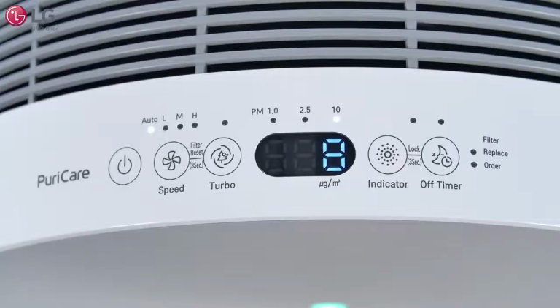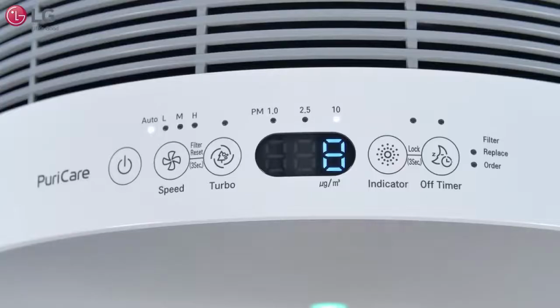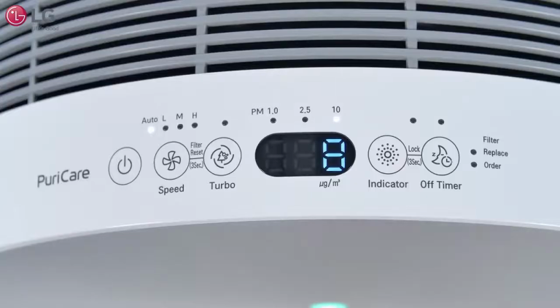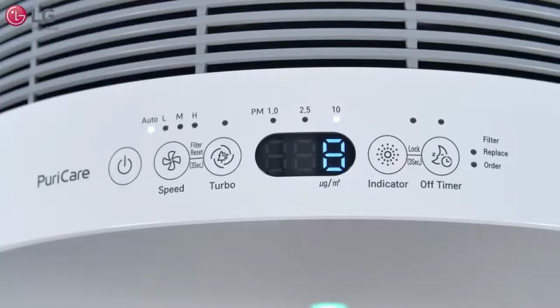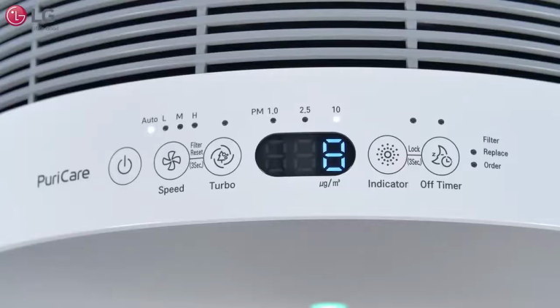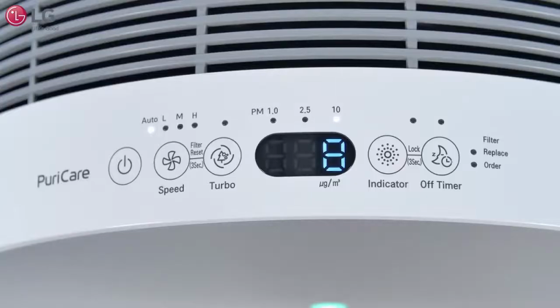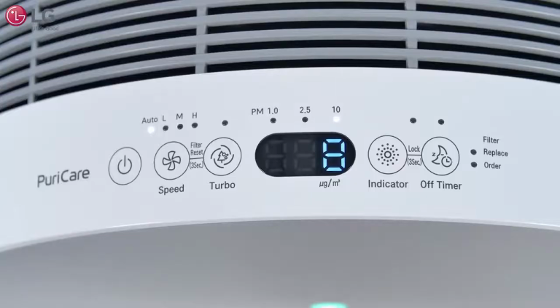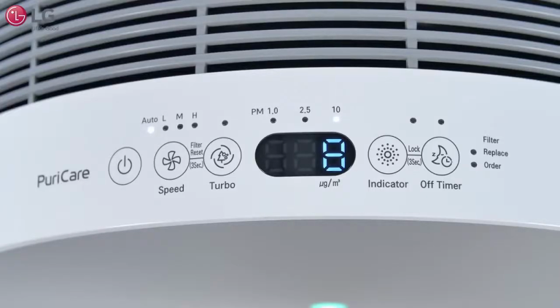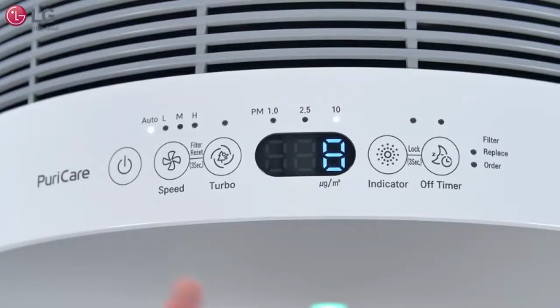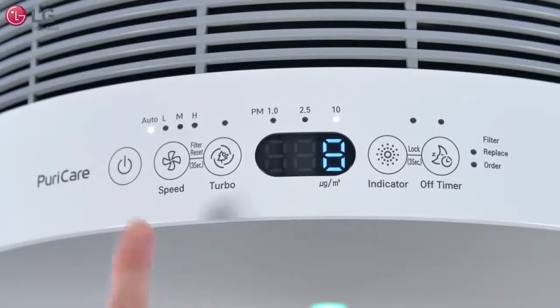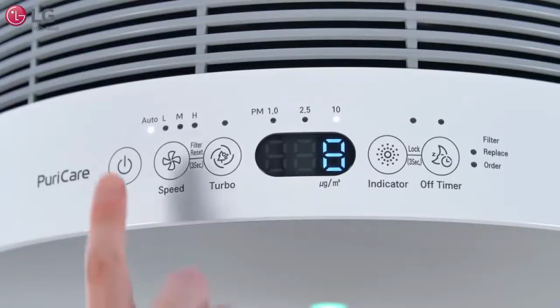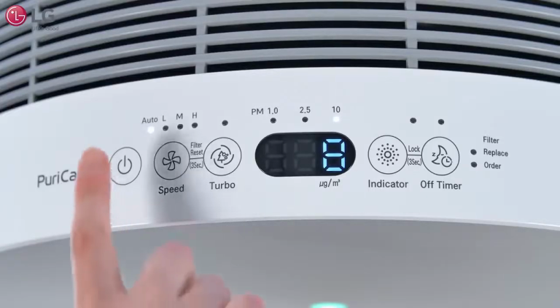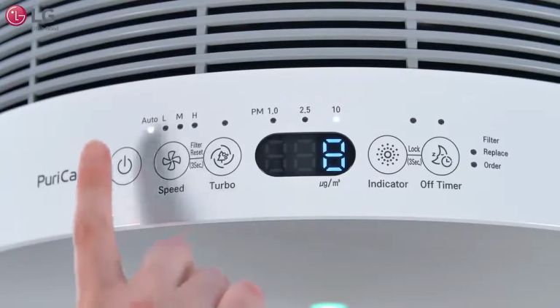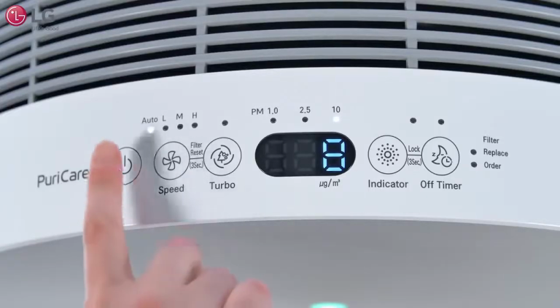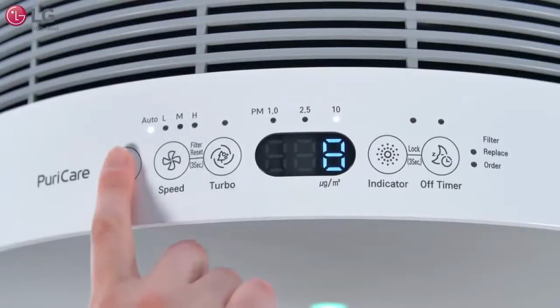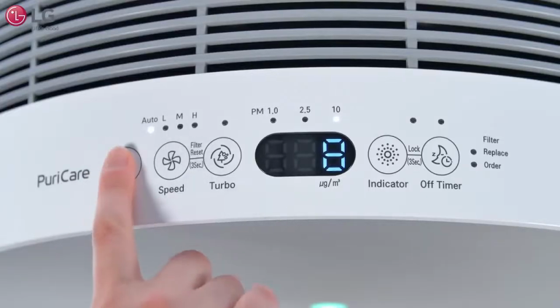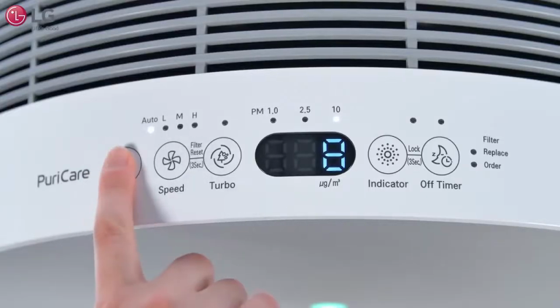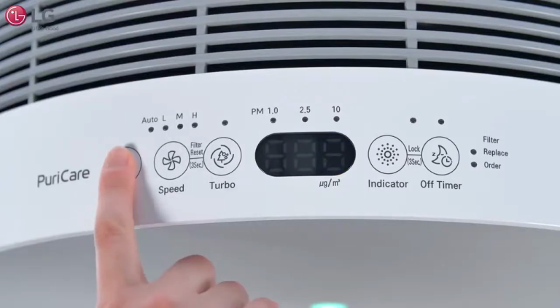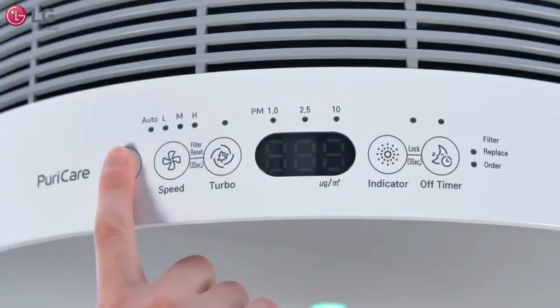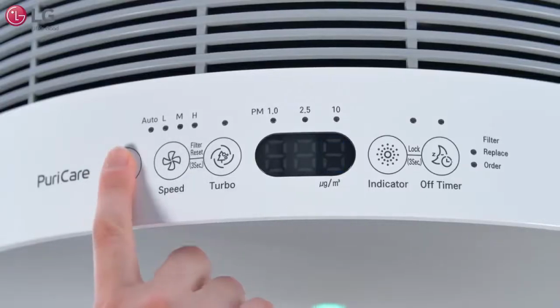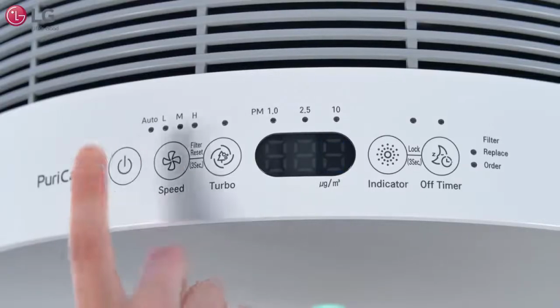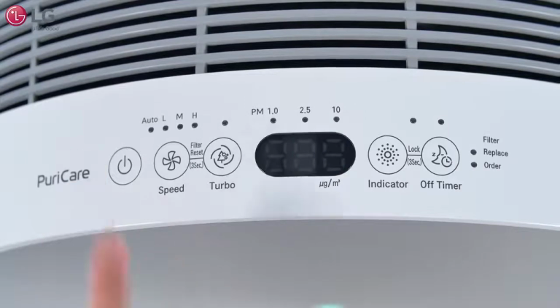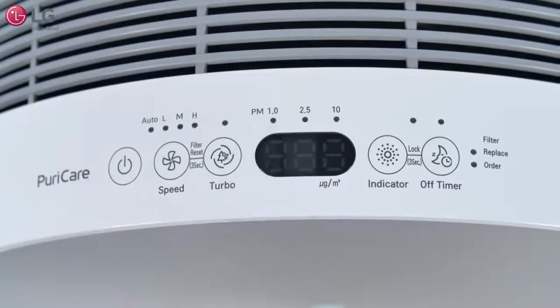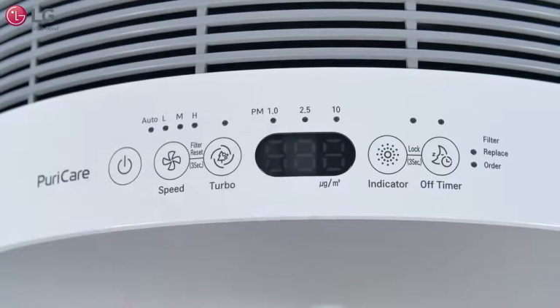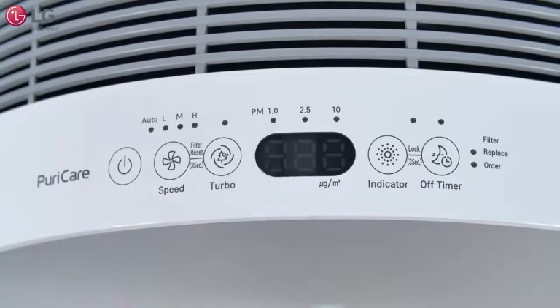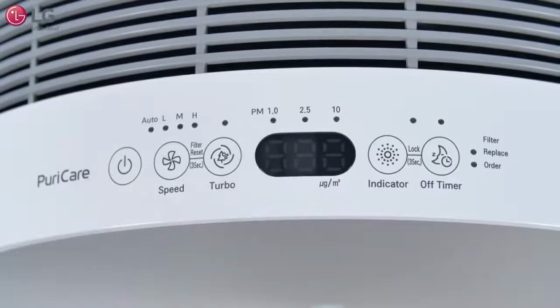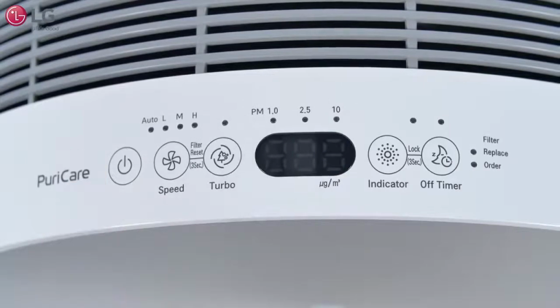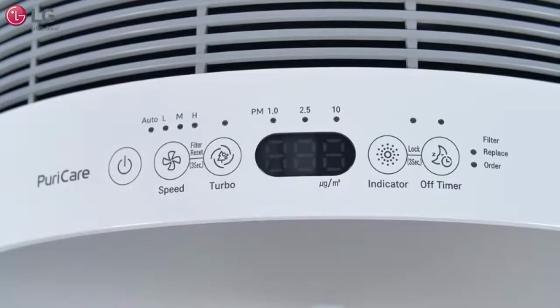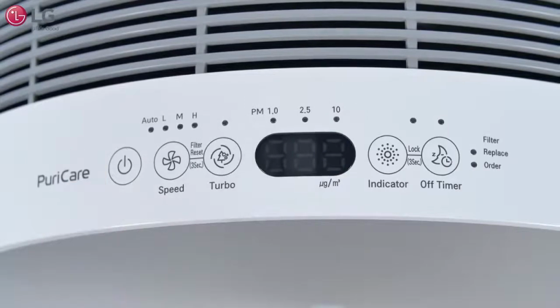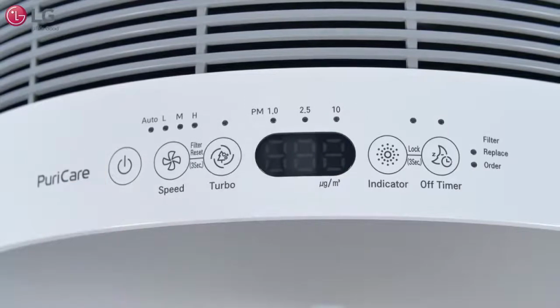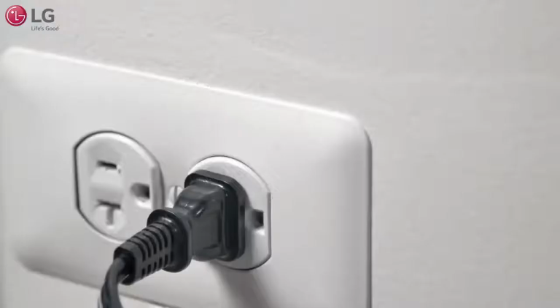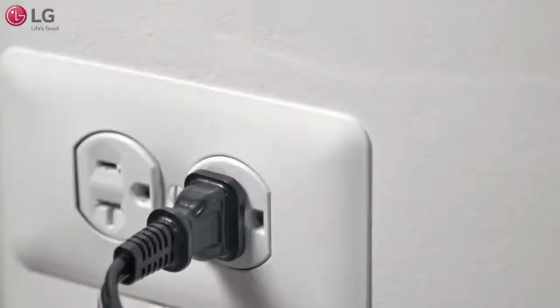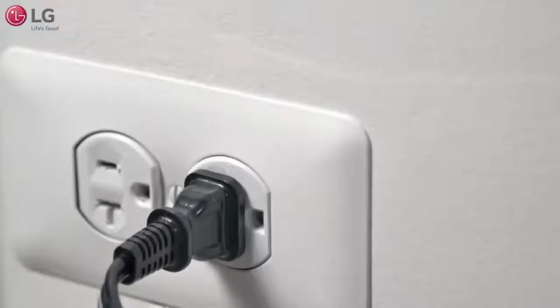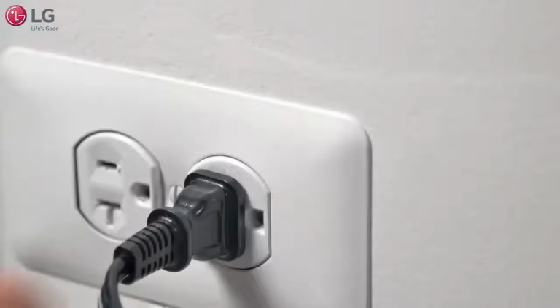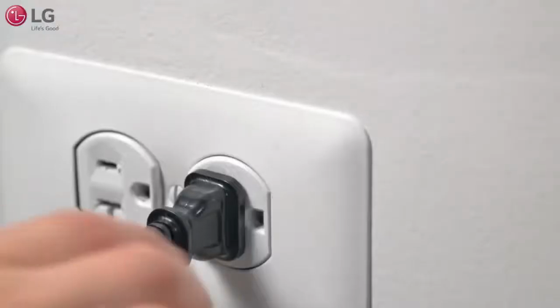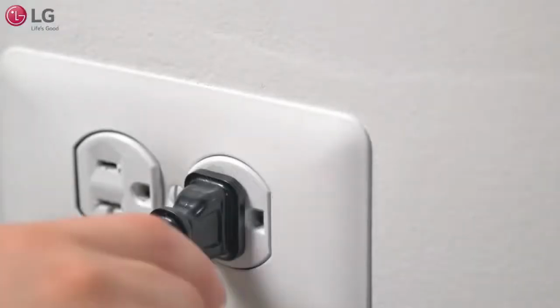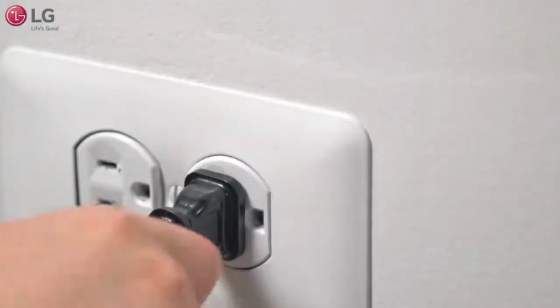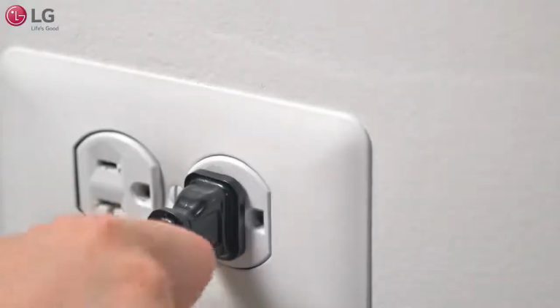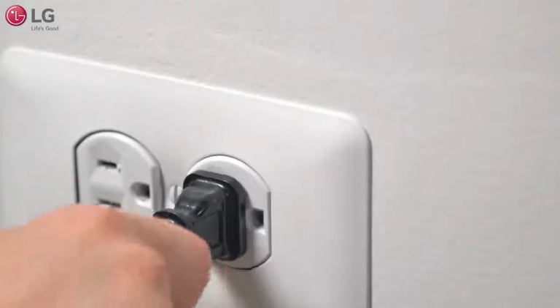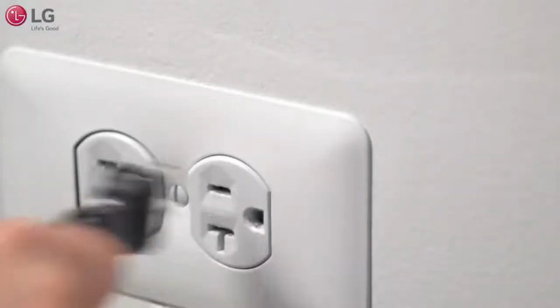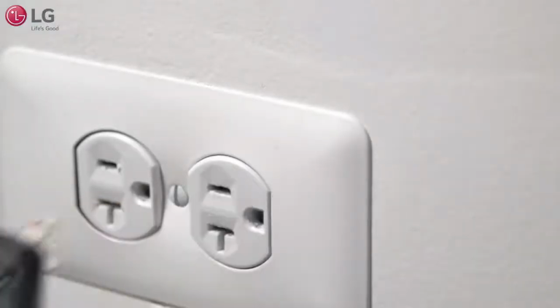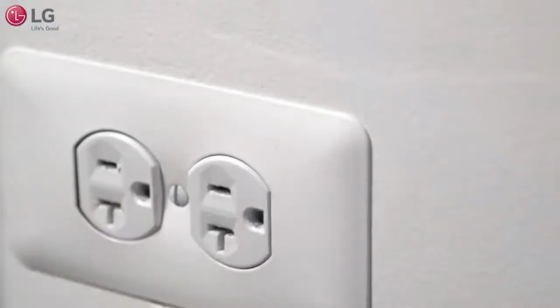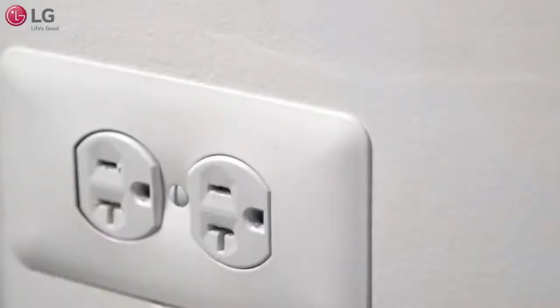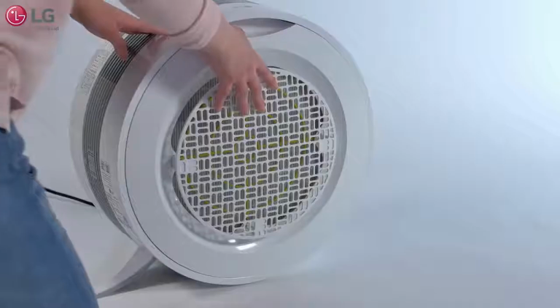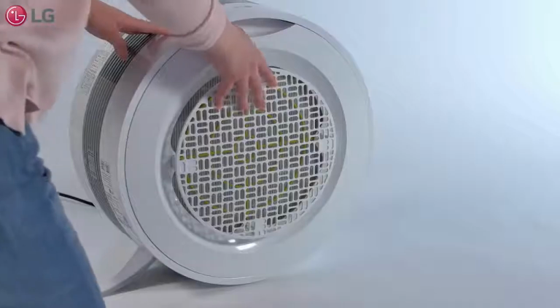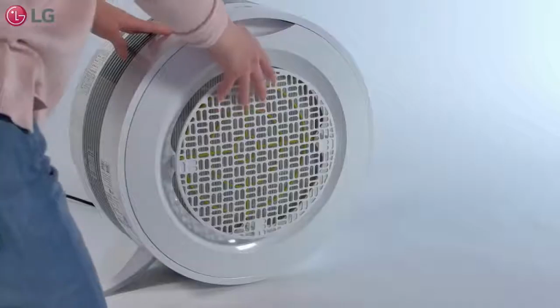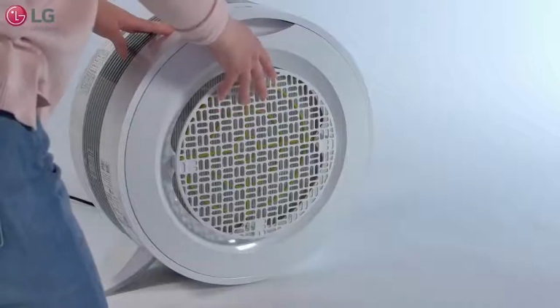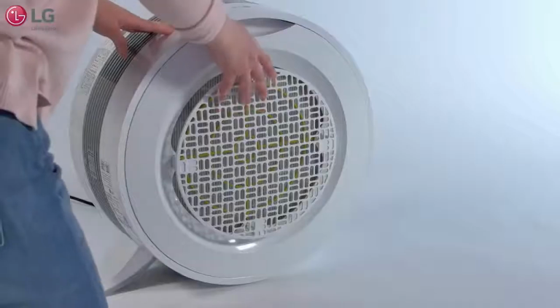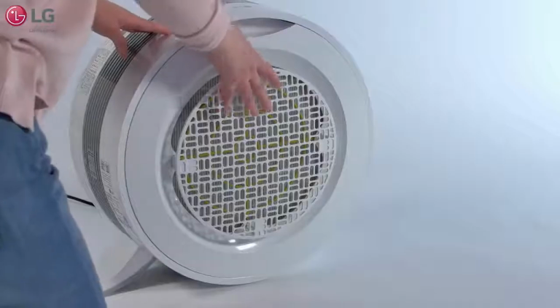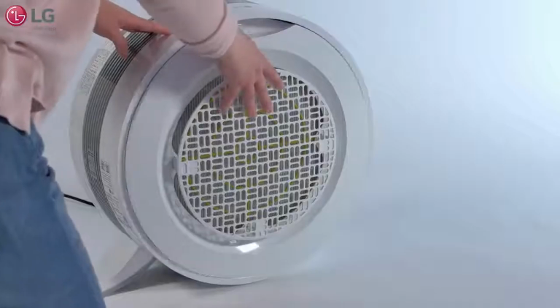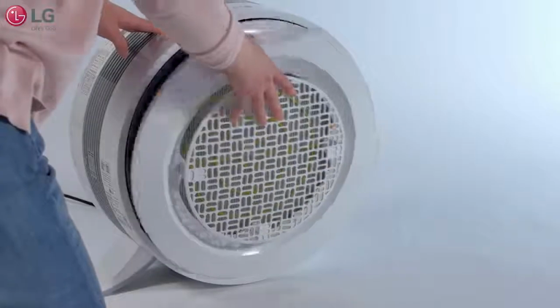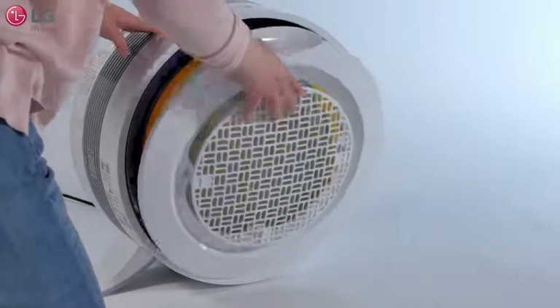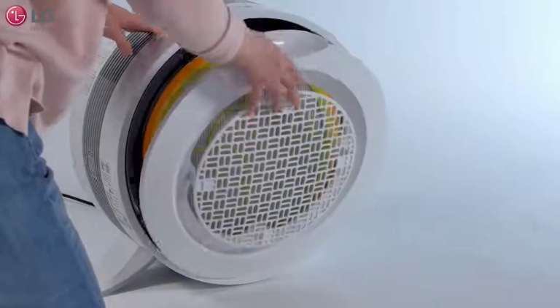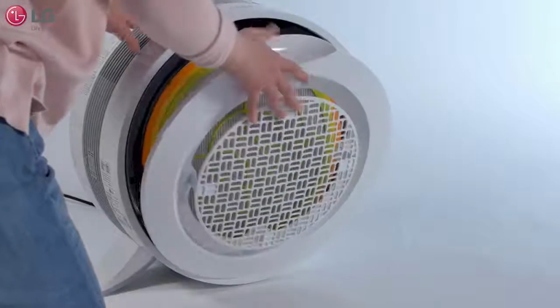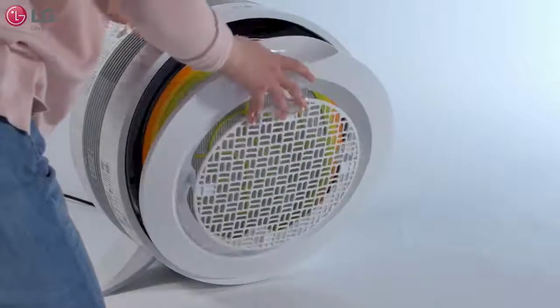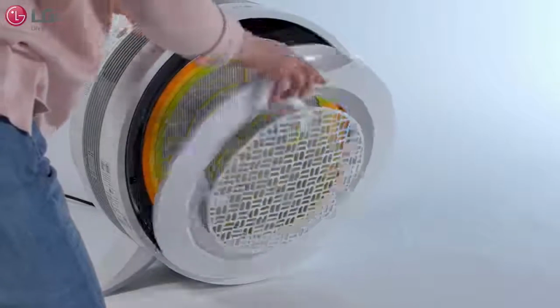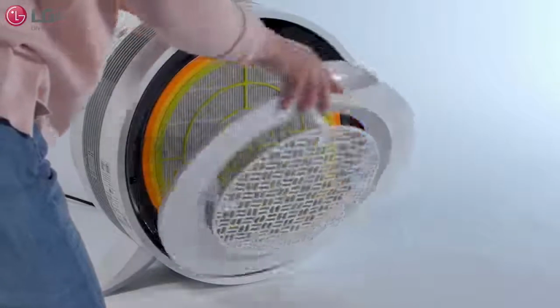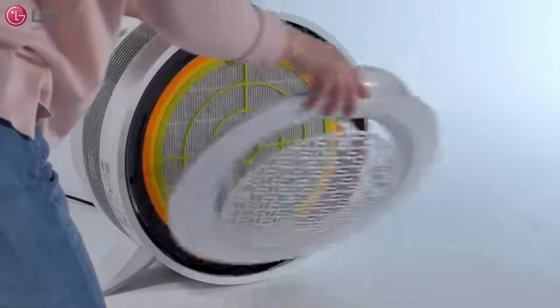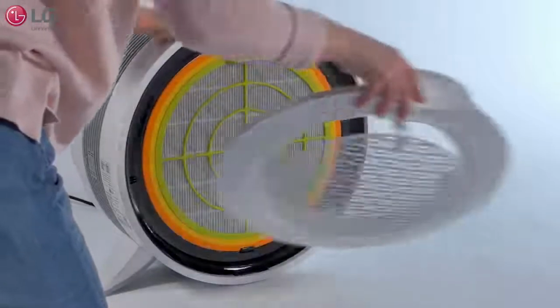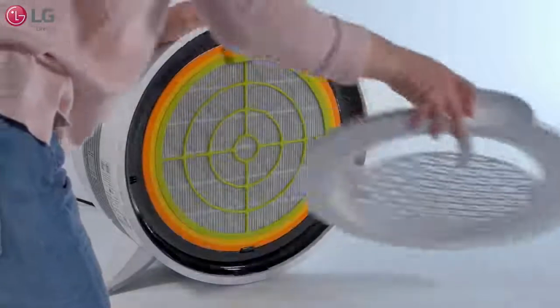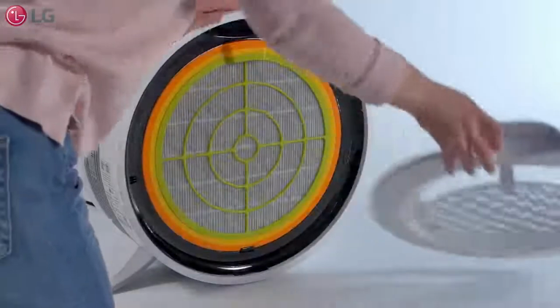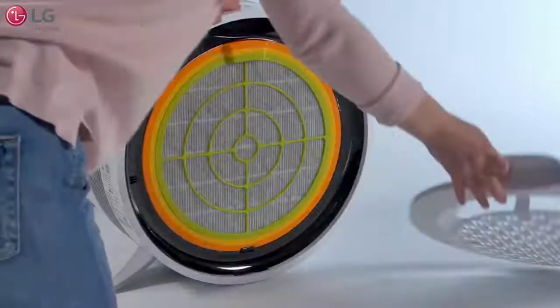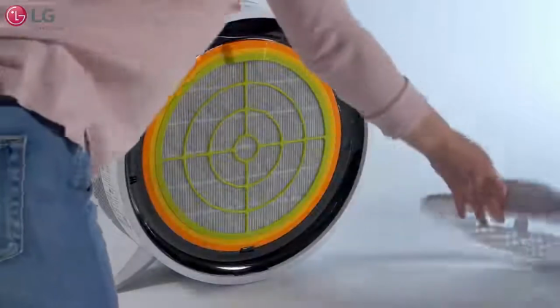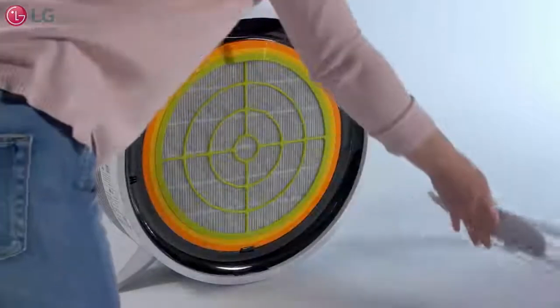To start cleaning and replacing your filters, turn off the air purifier and unplug the appliance. Pull open the back panel.